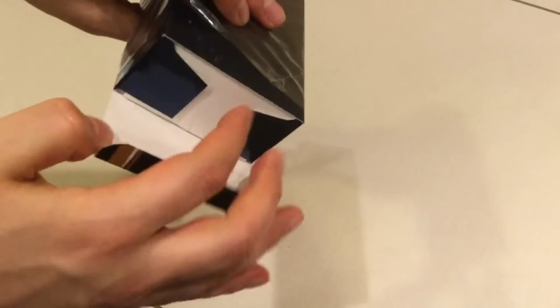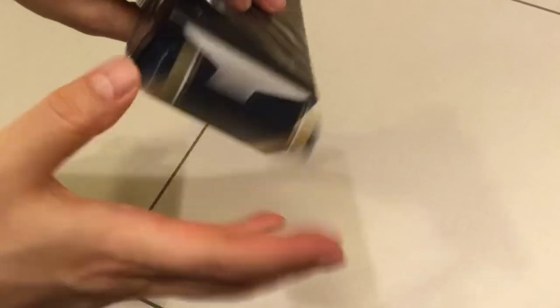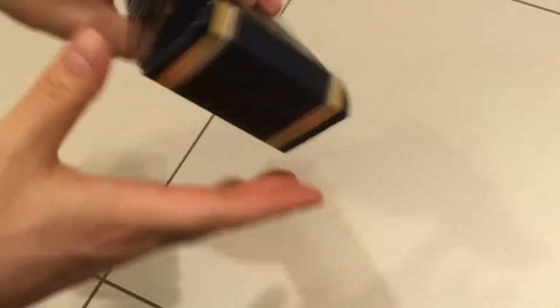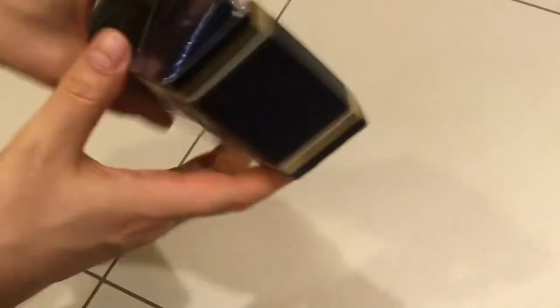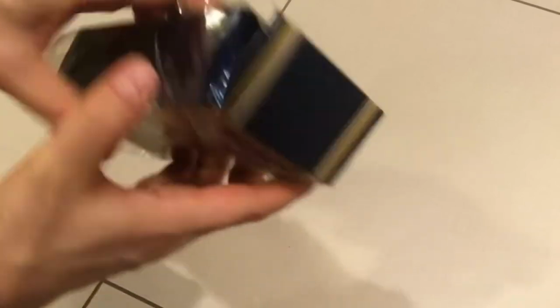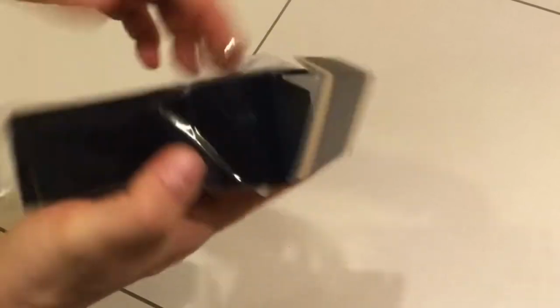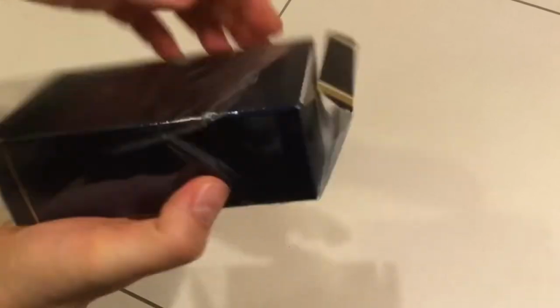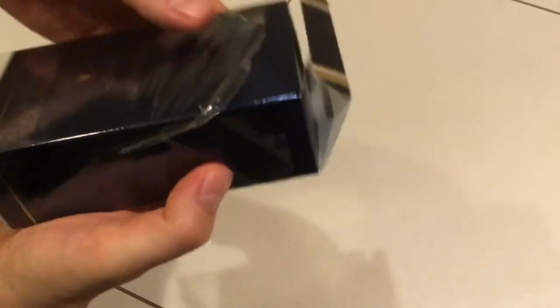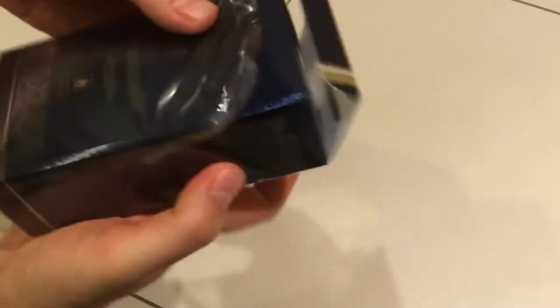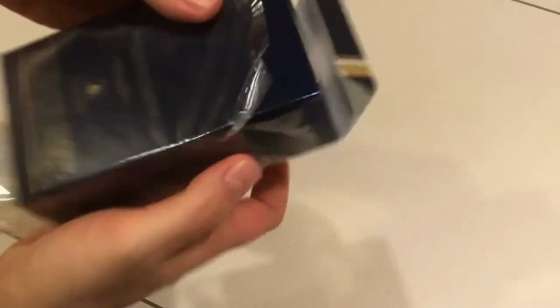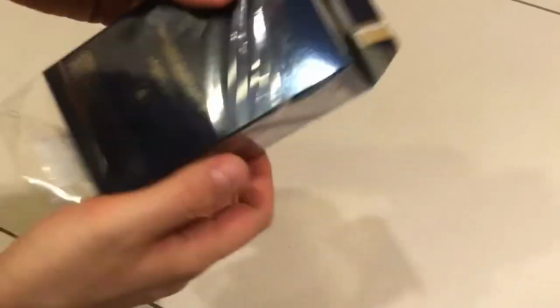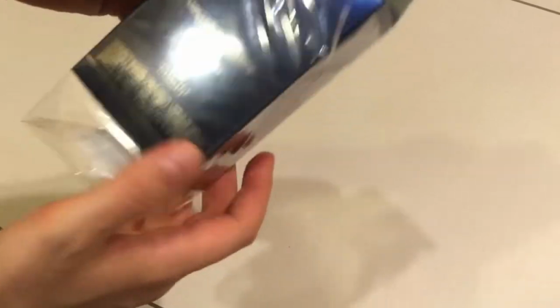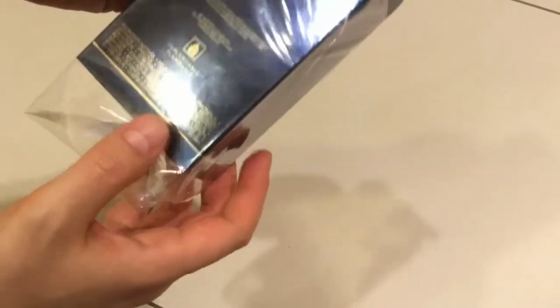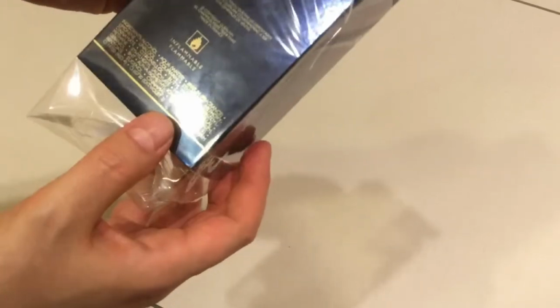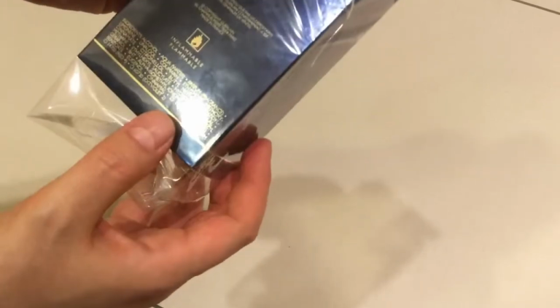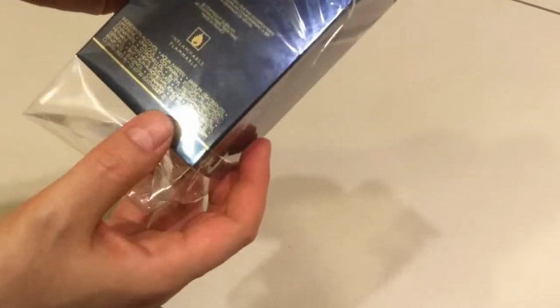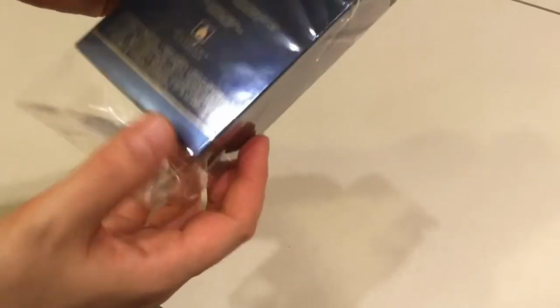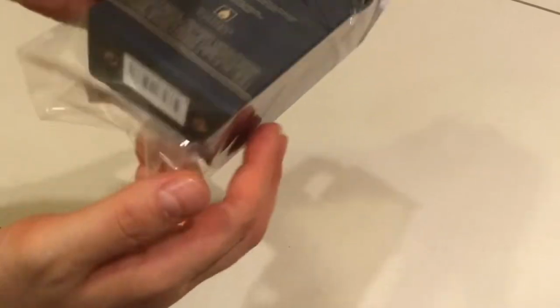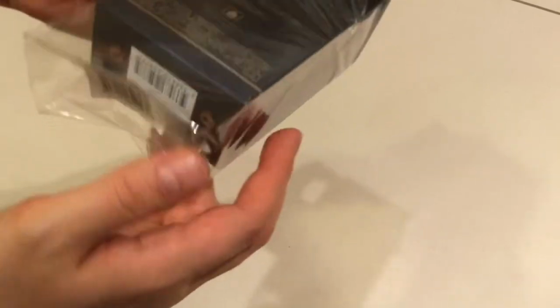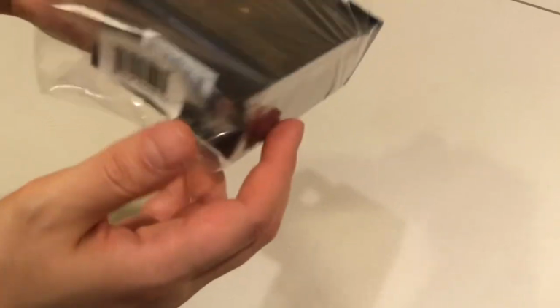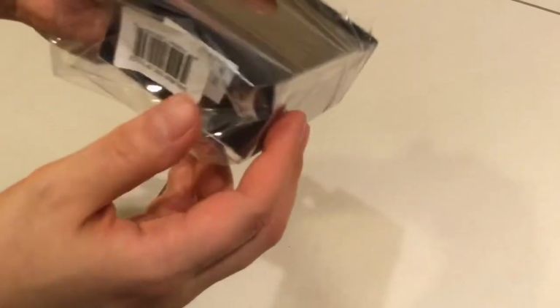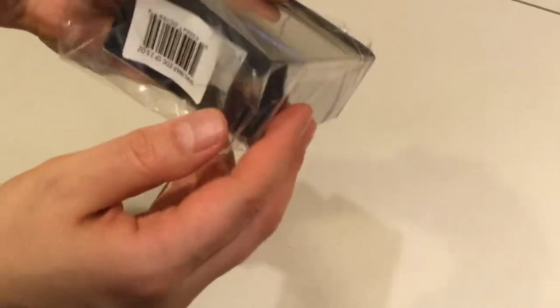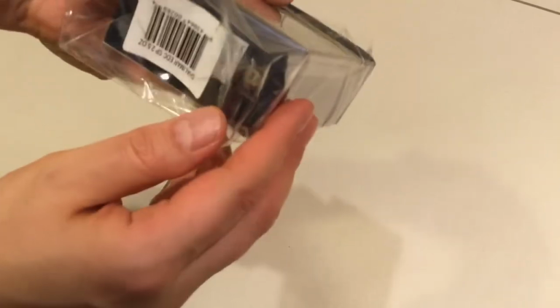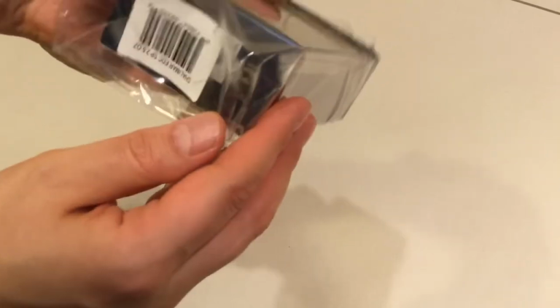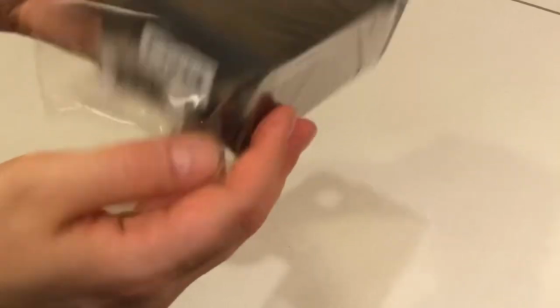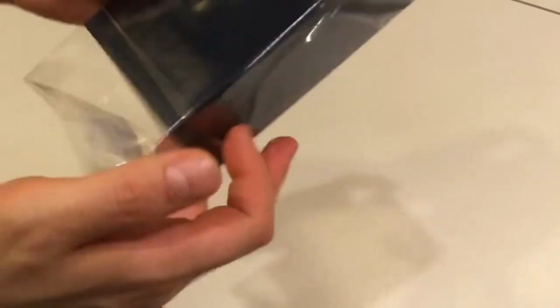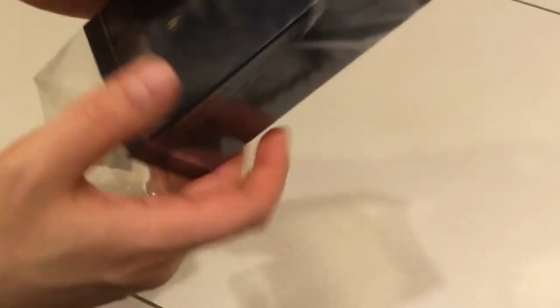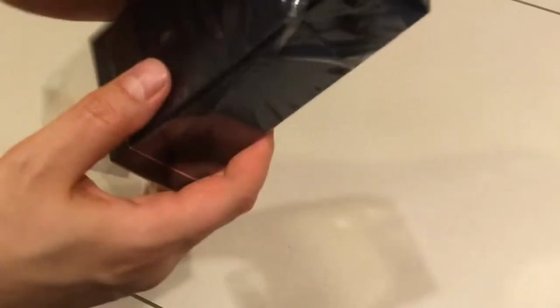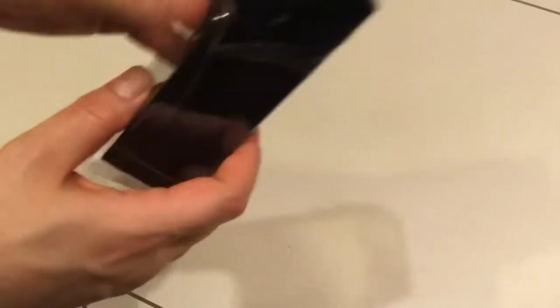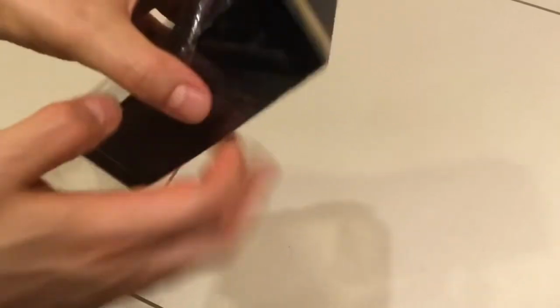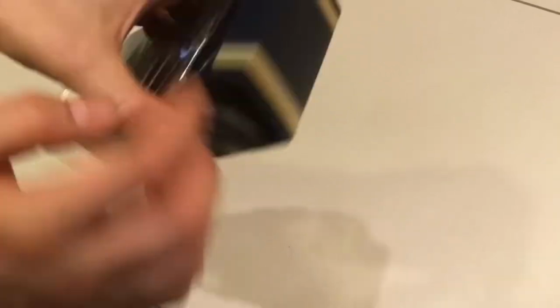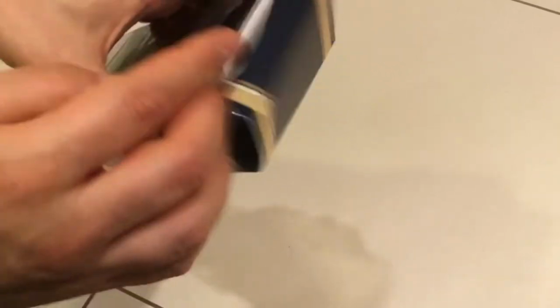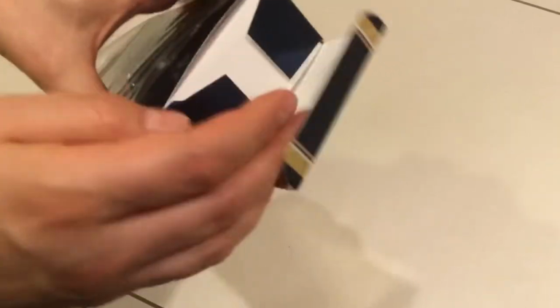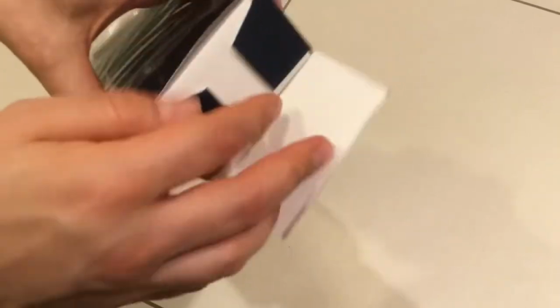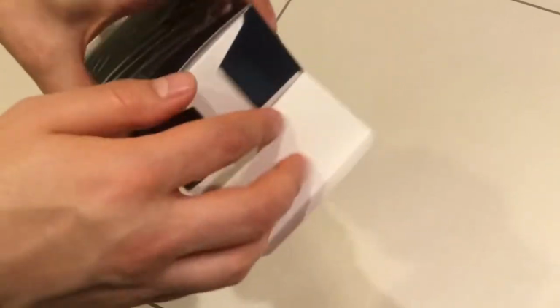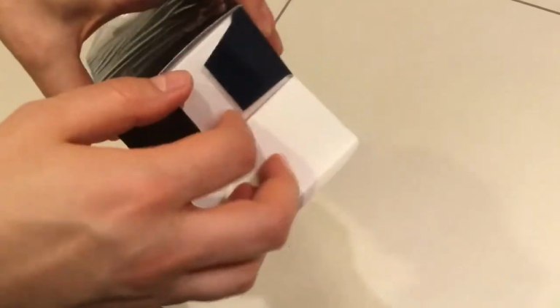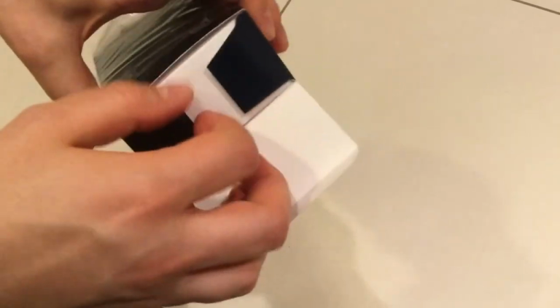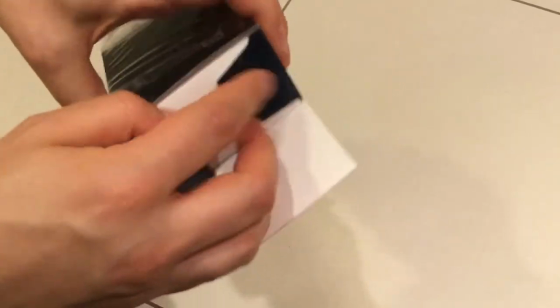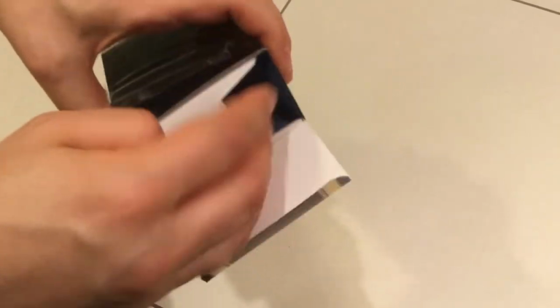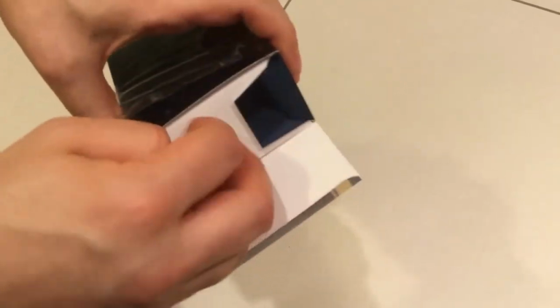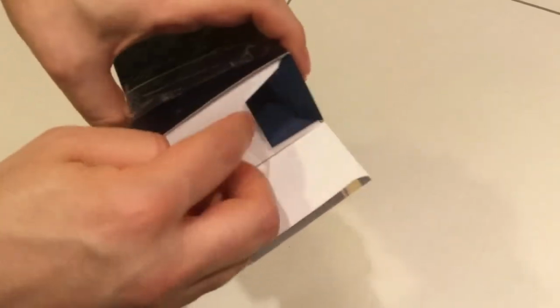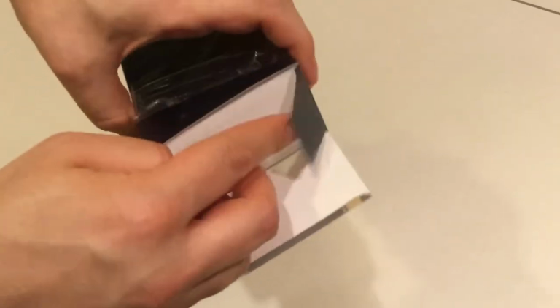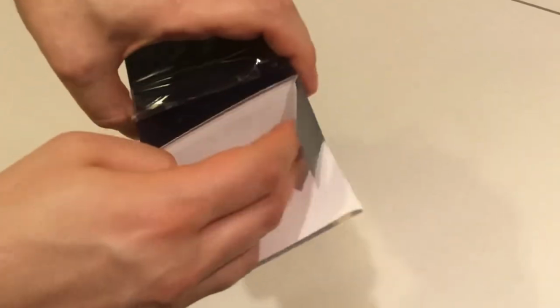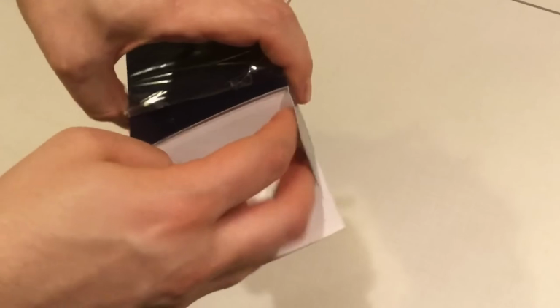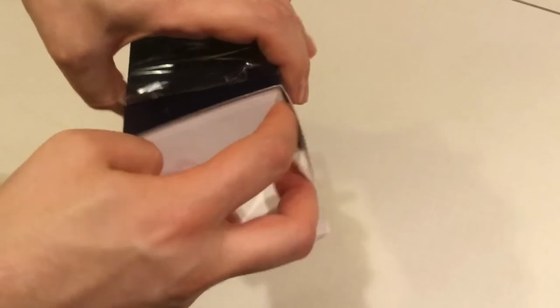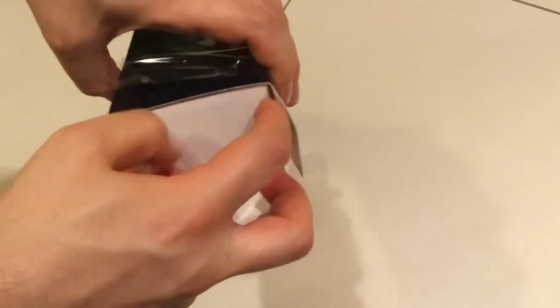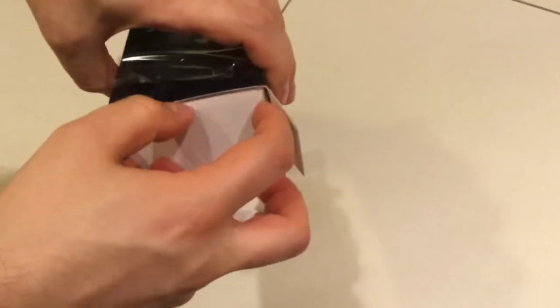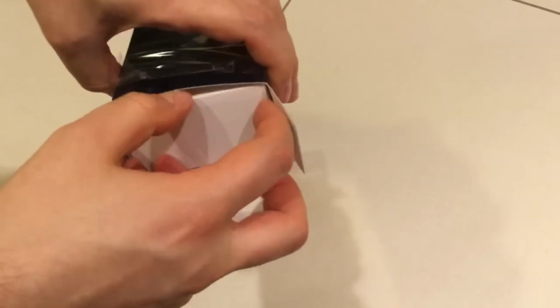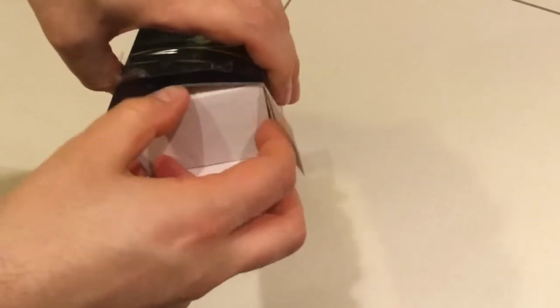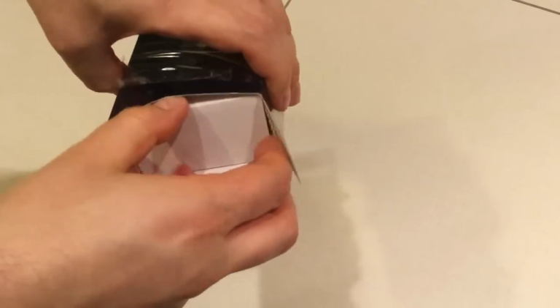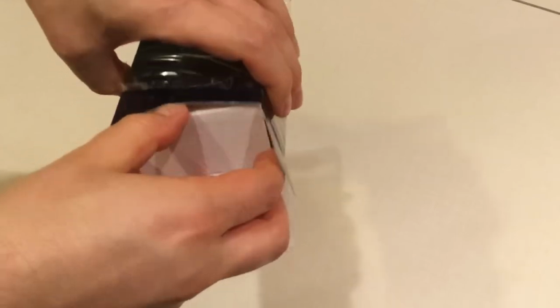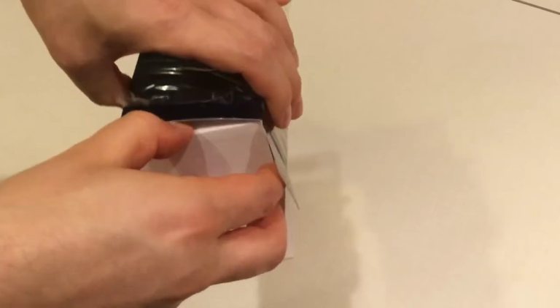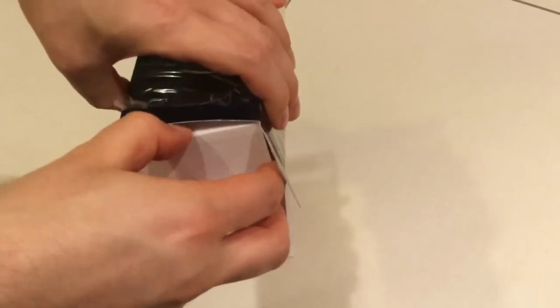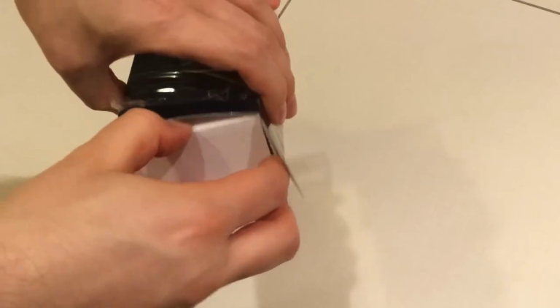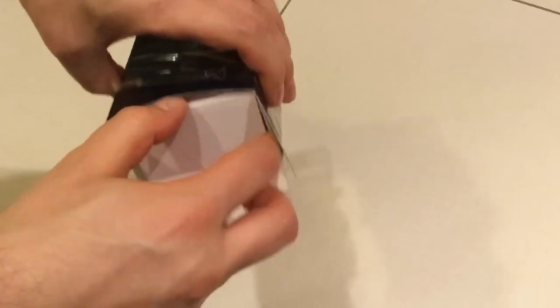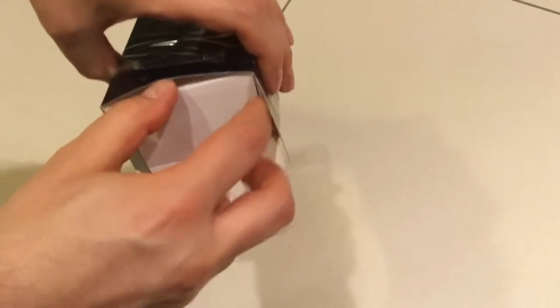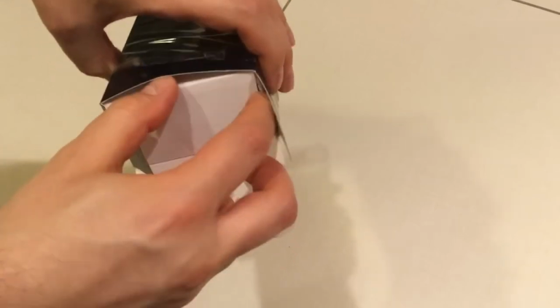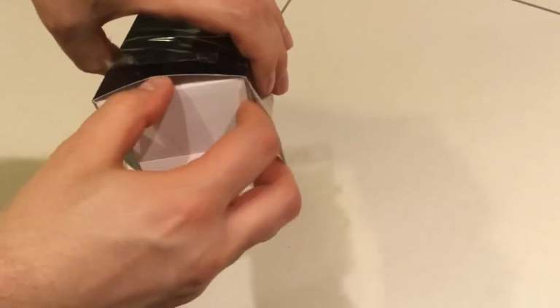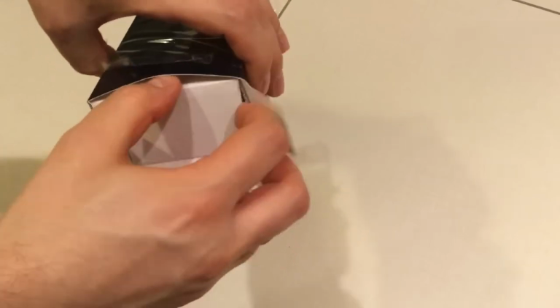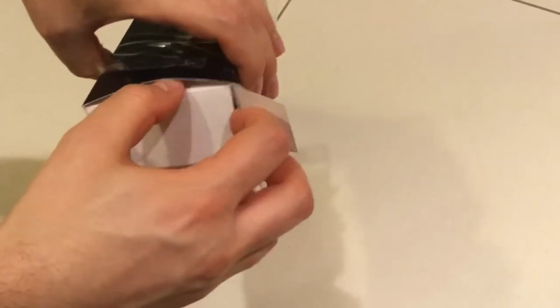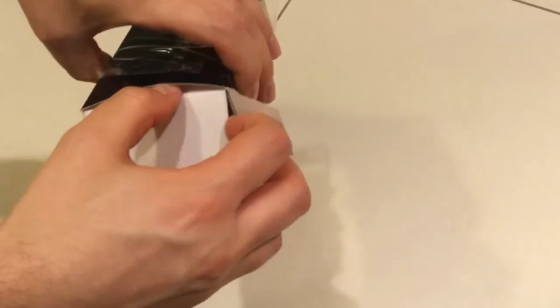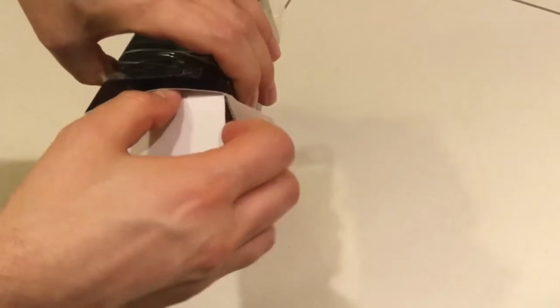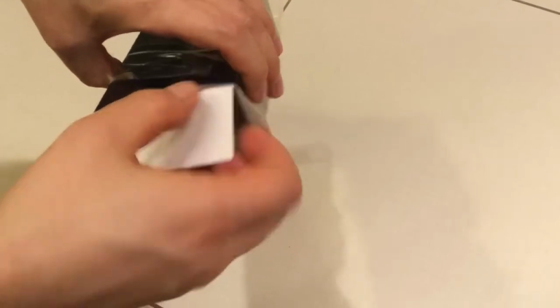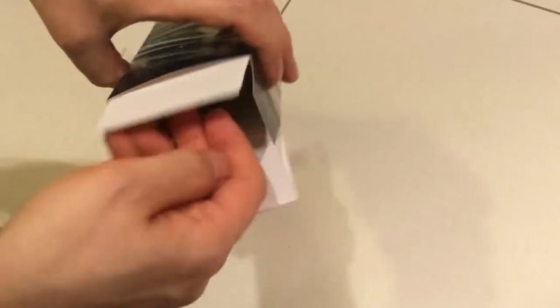Let's see the batch code of this one. We're going to figure it out when we unbox it.